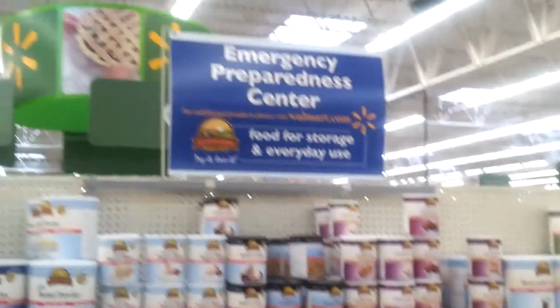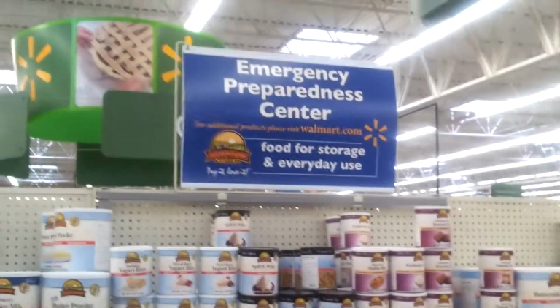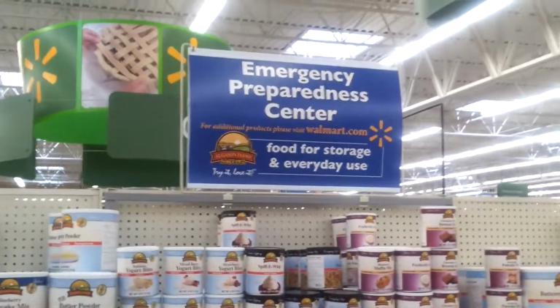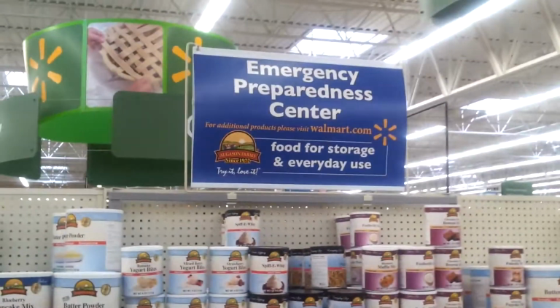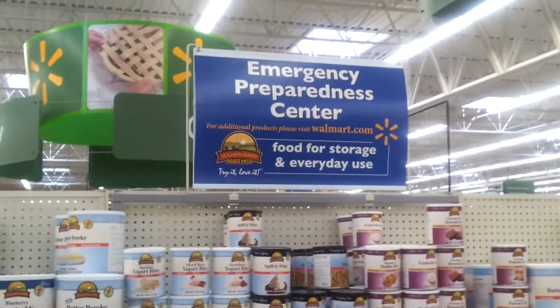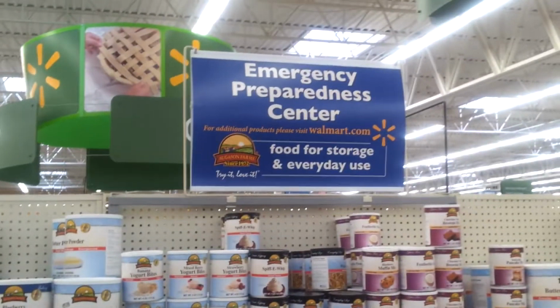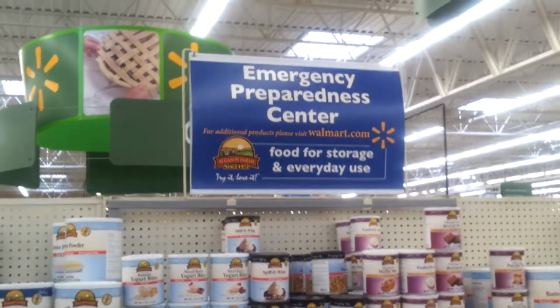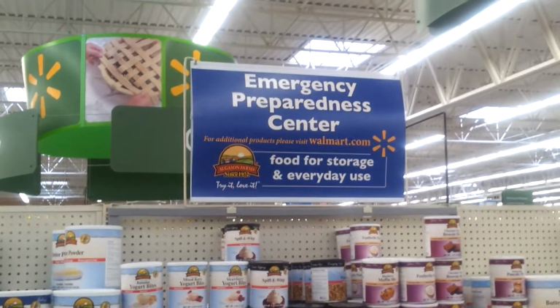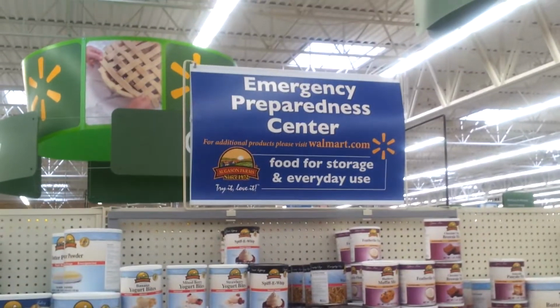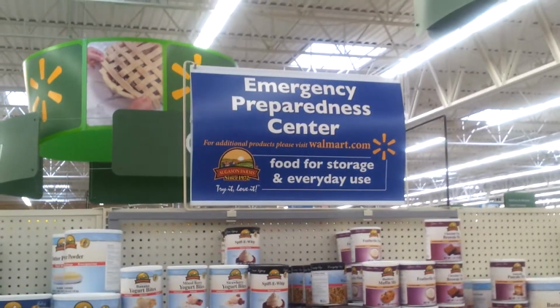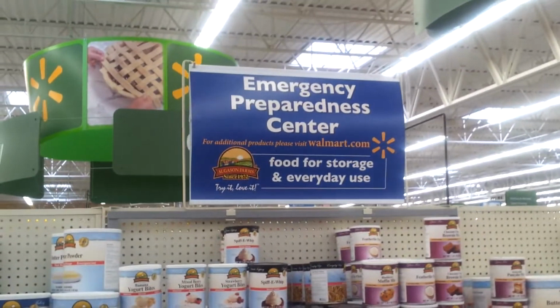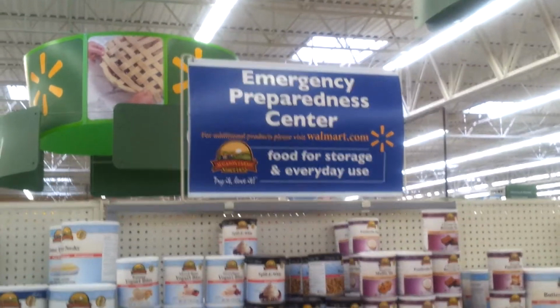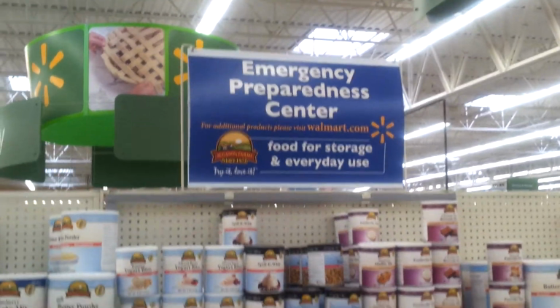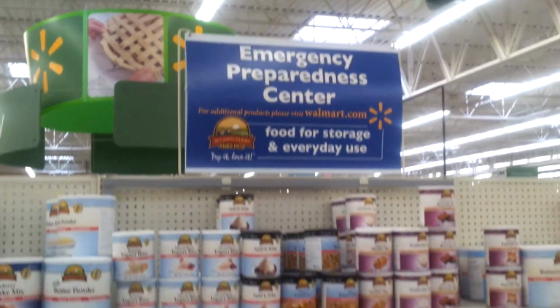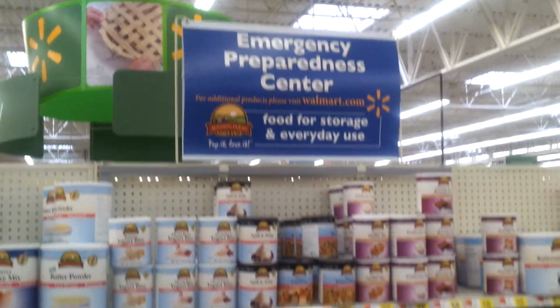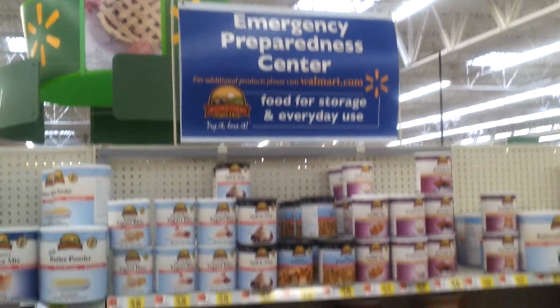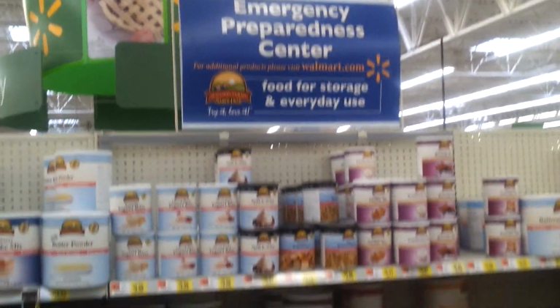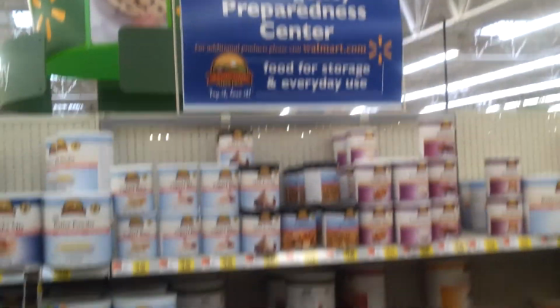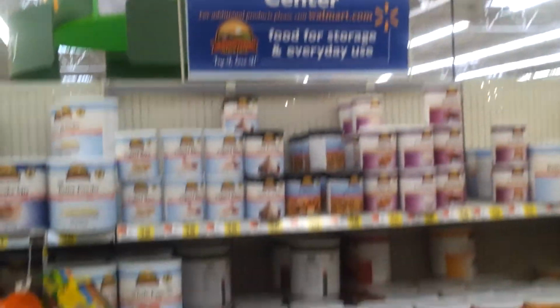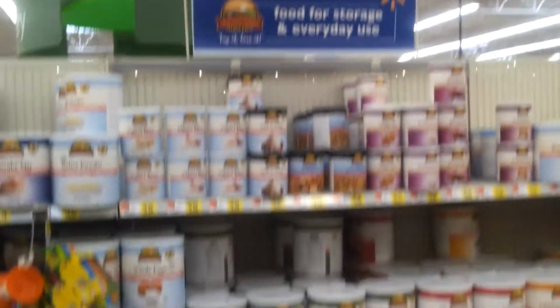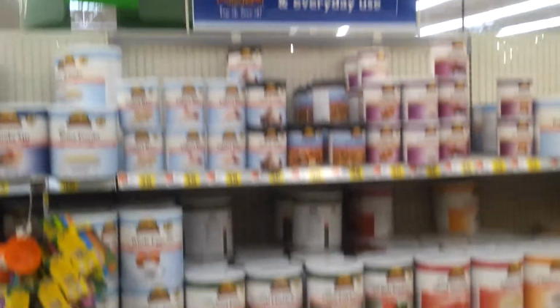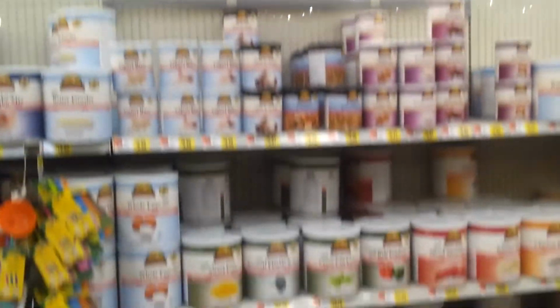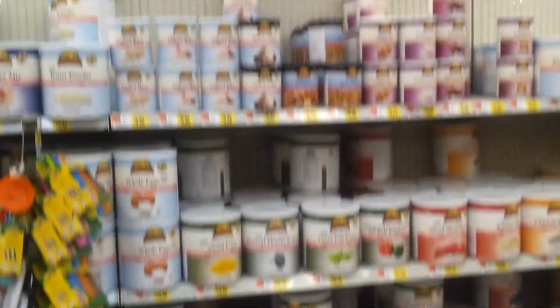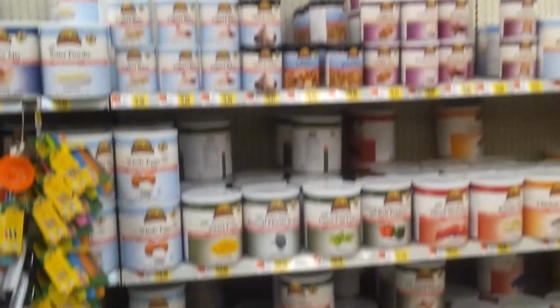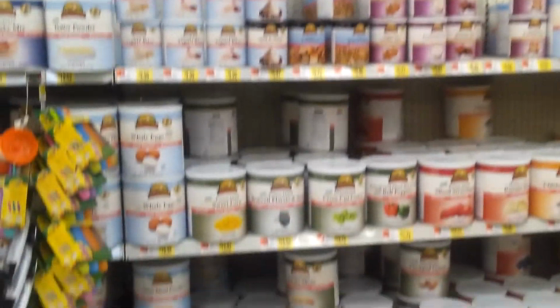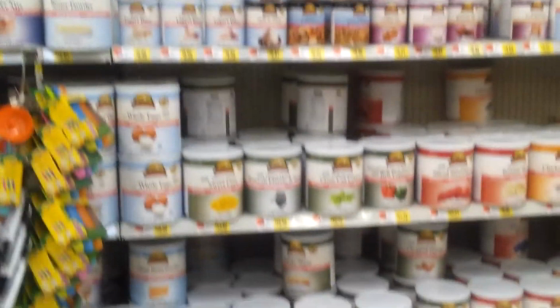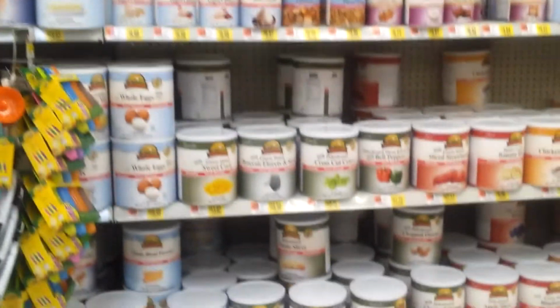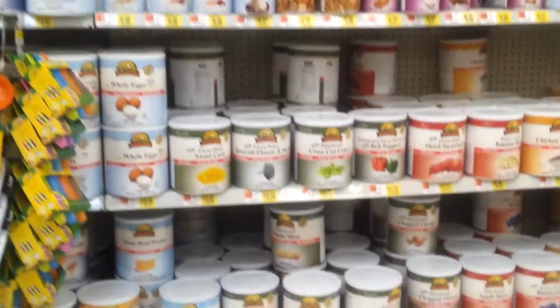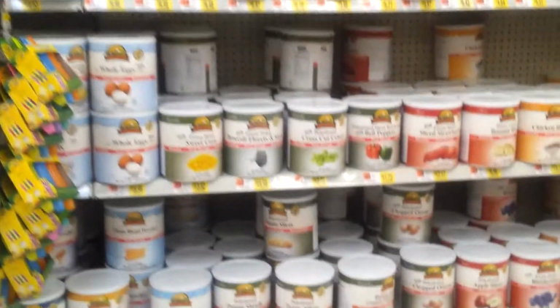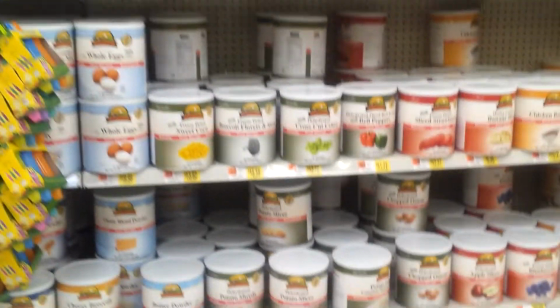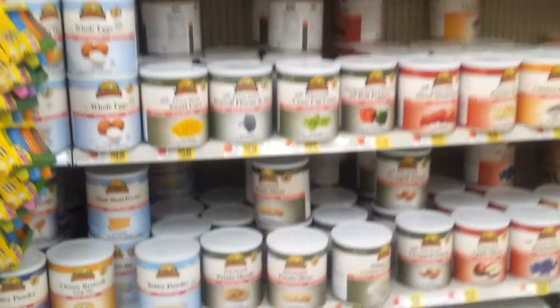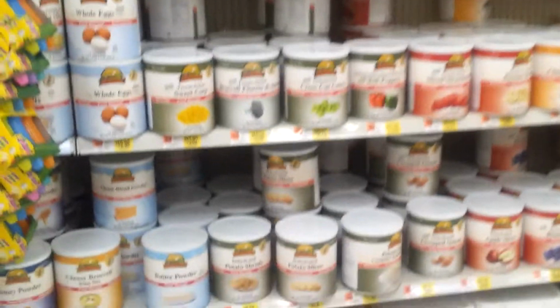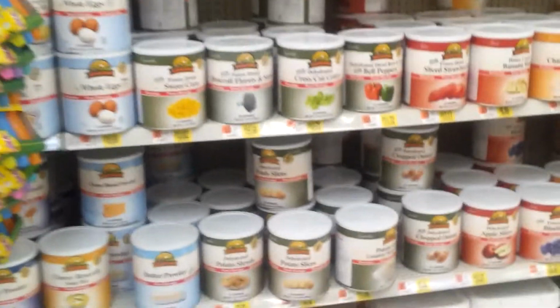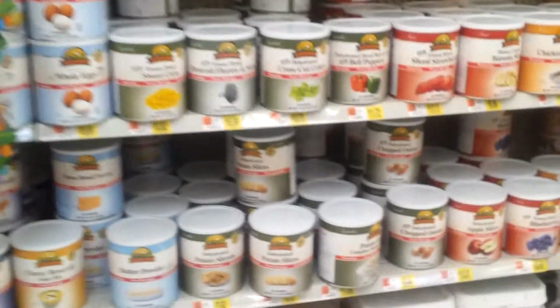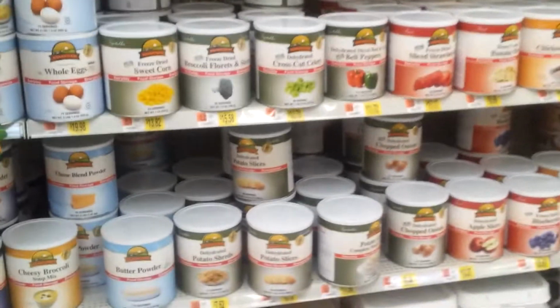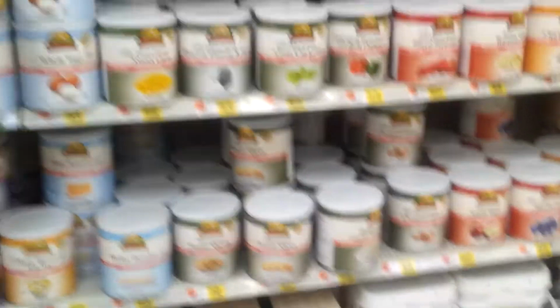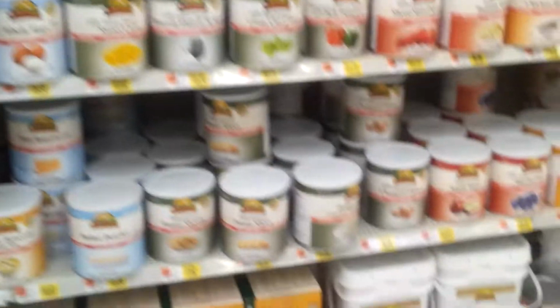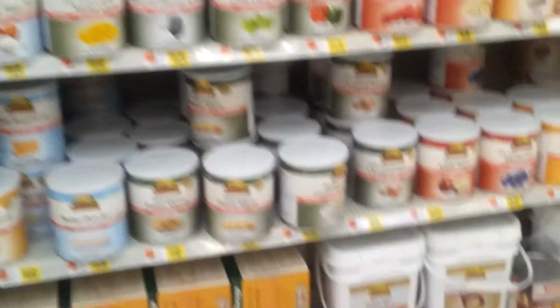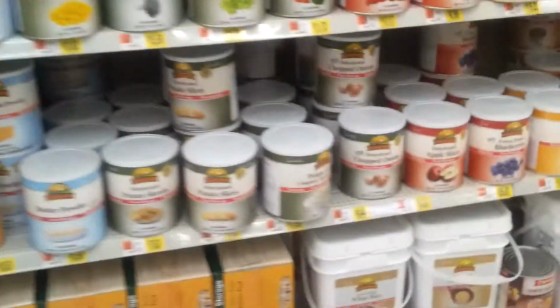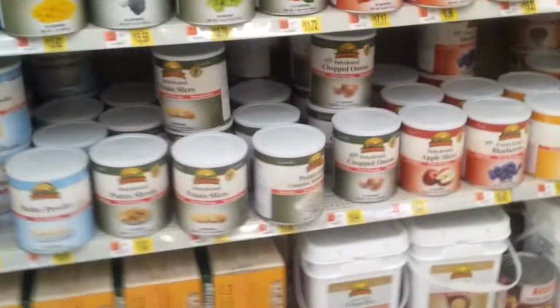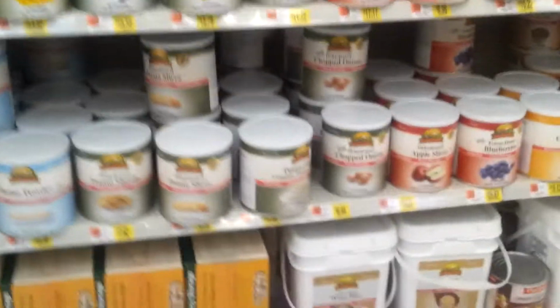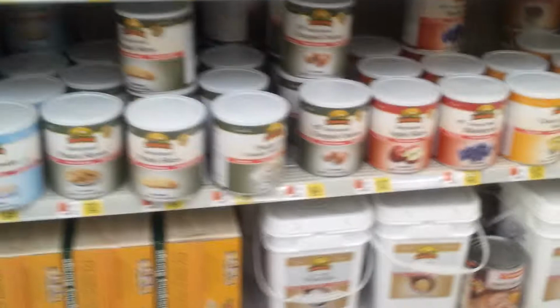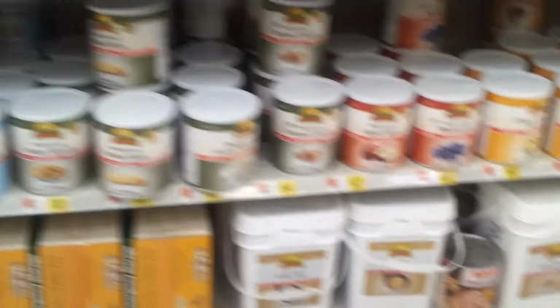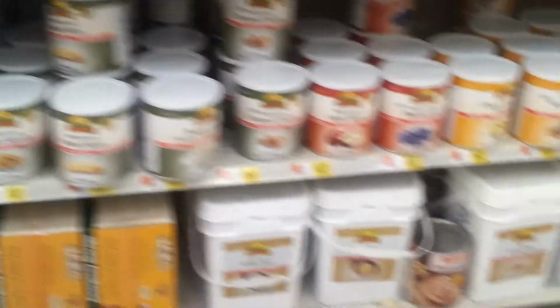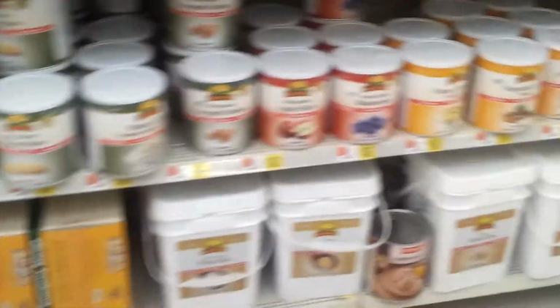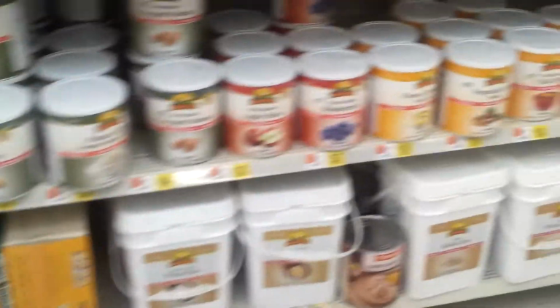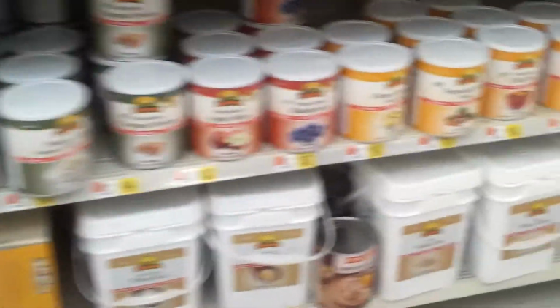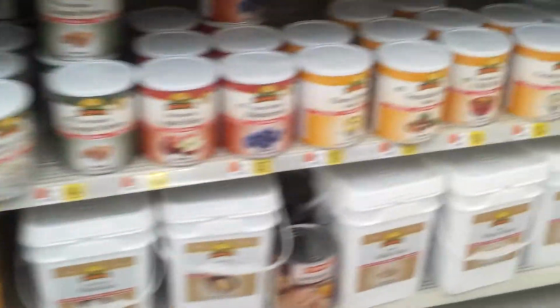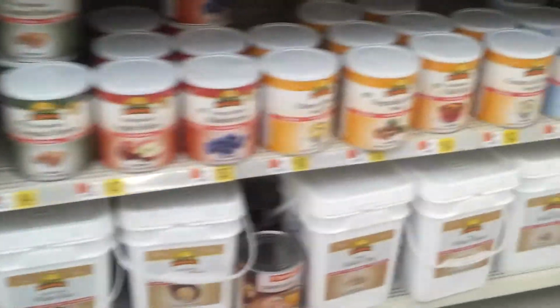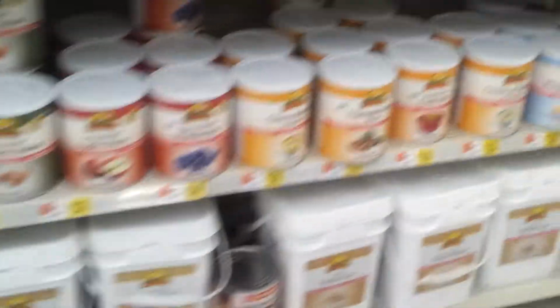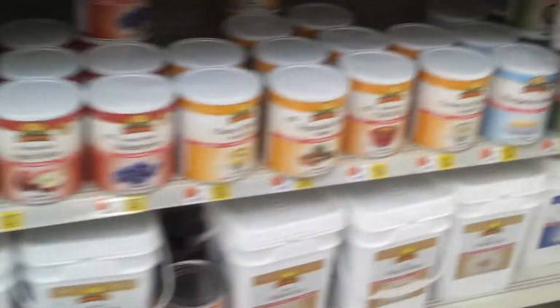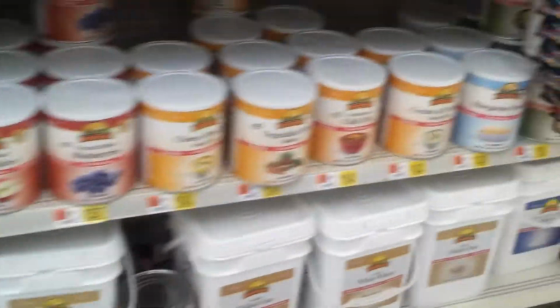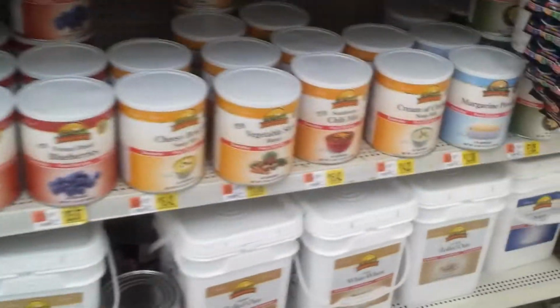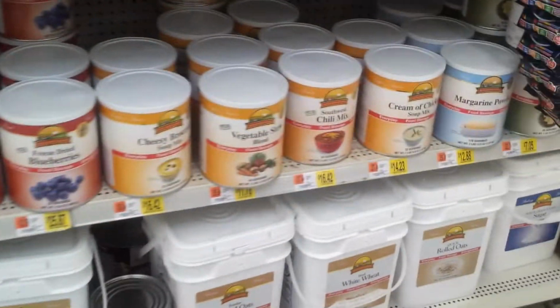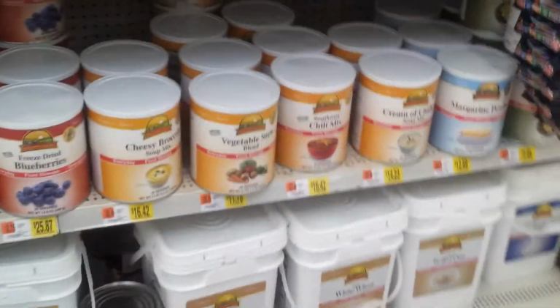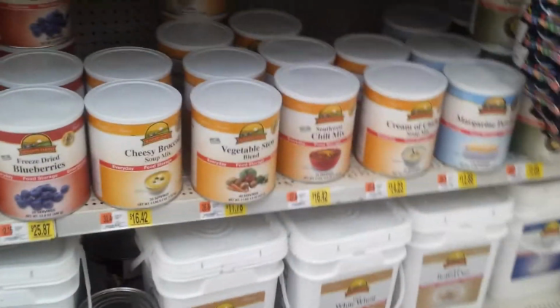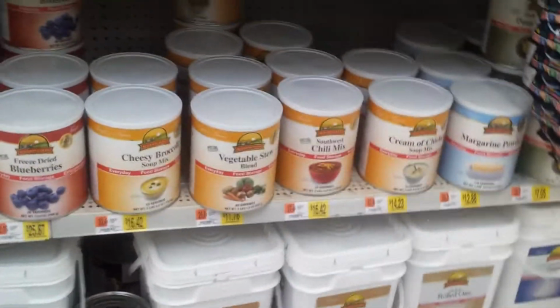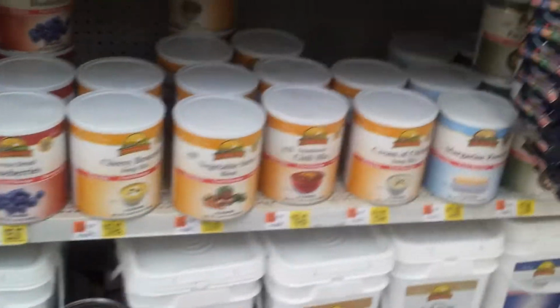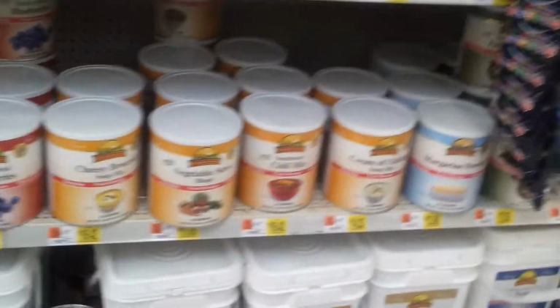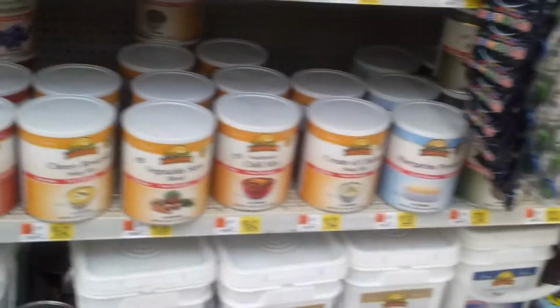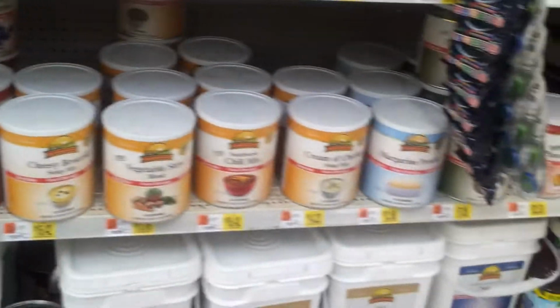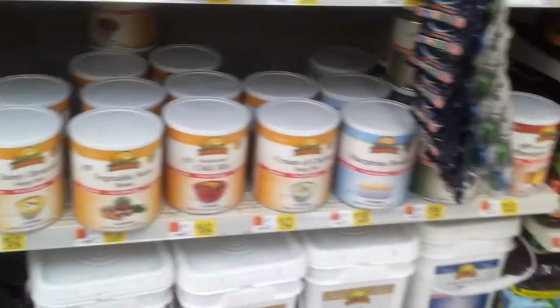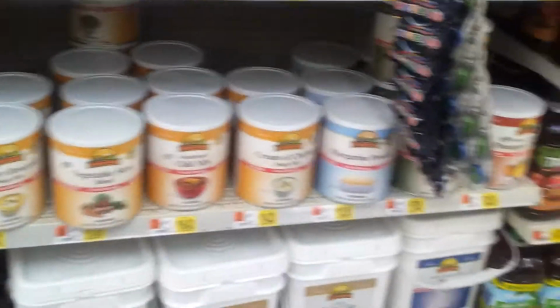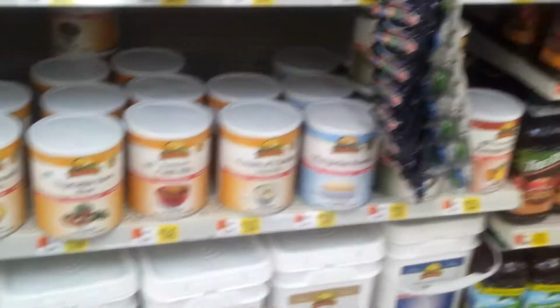I'm showing you guys Walmart's food center. It's kind of cool. I've never really seen this before at a Walmart.